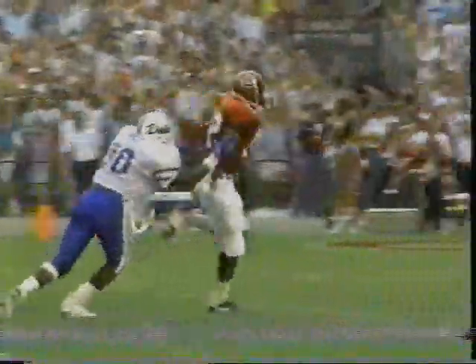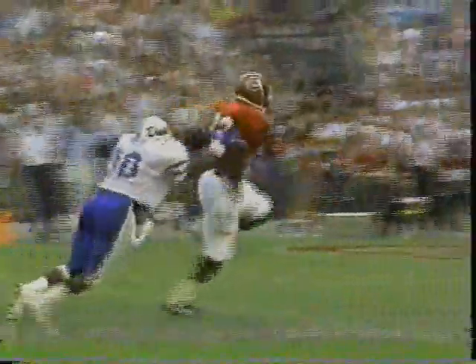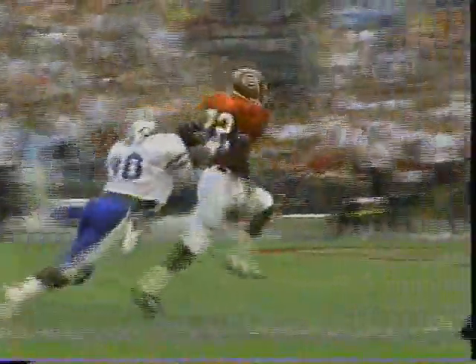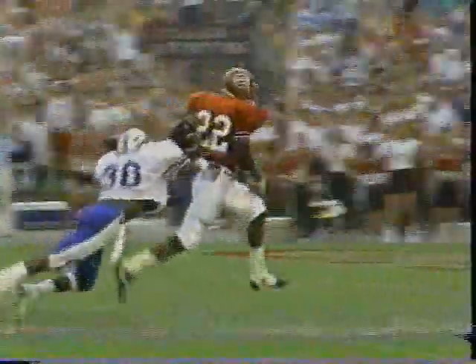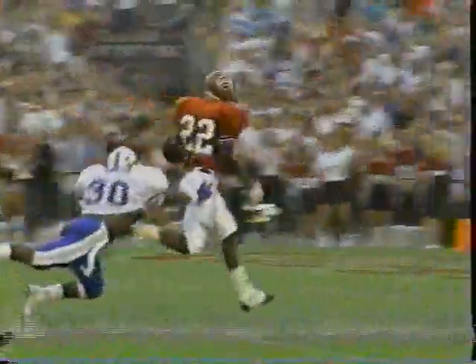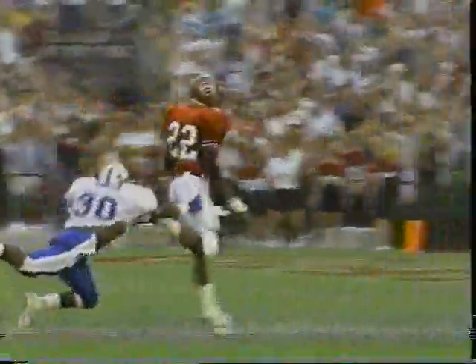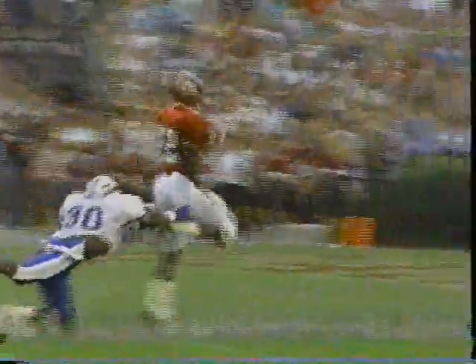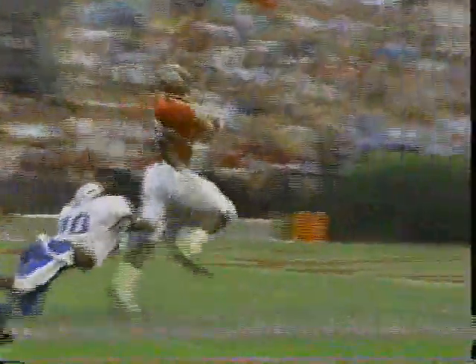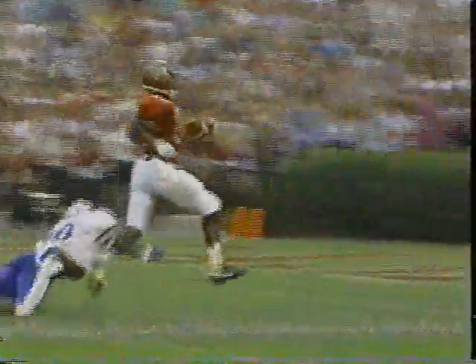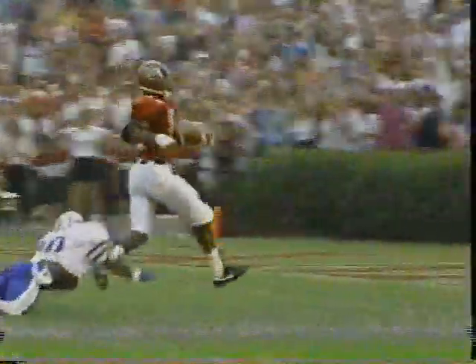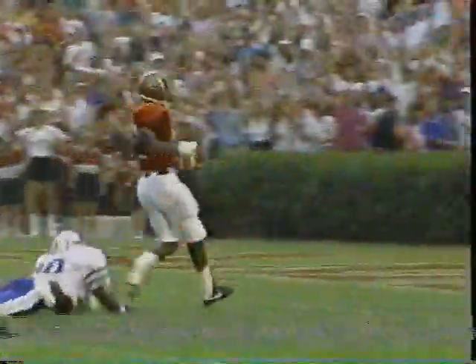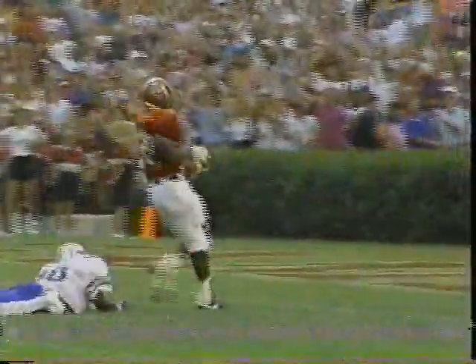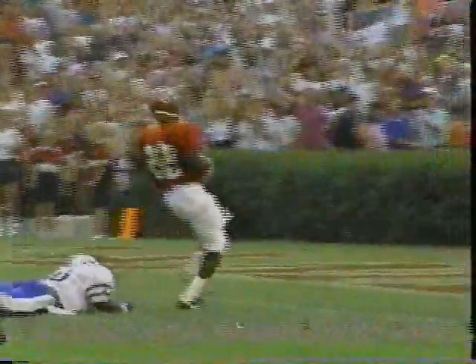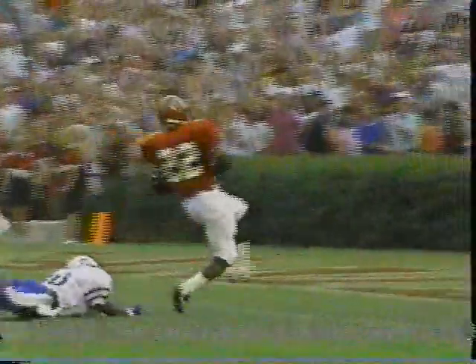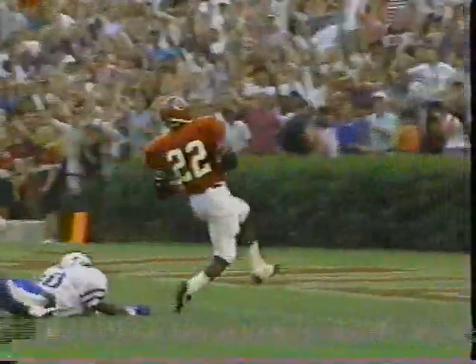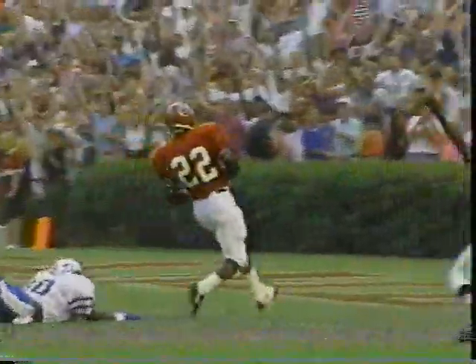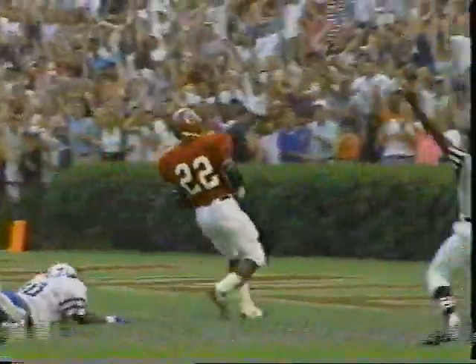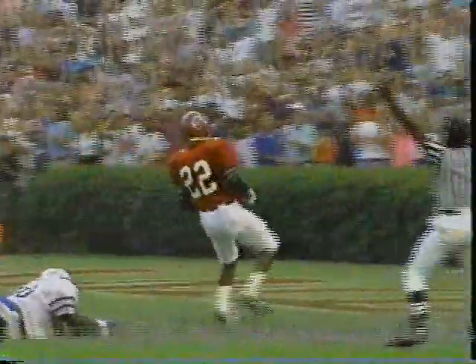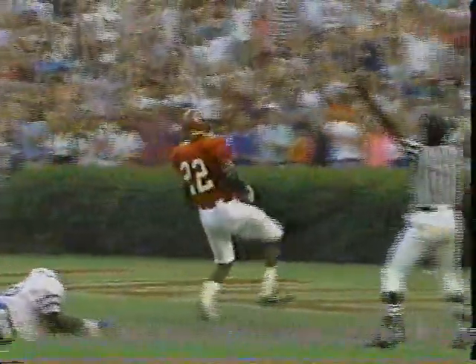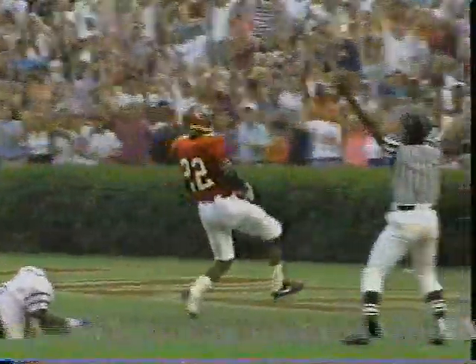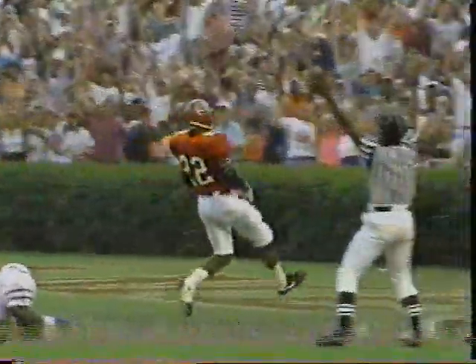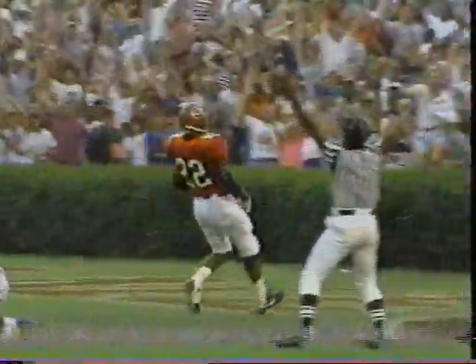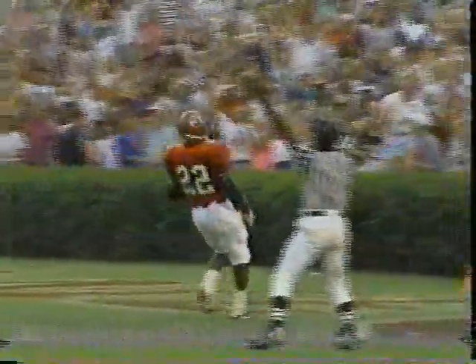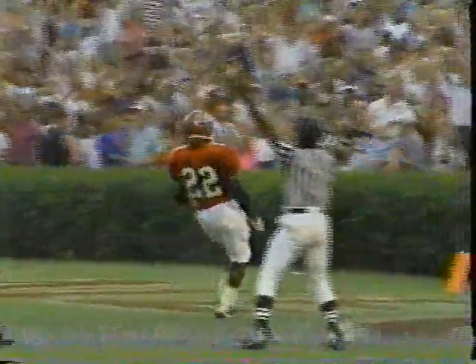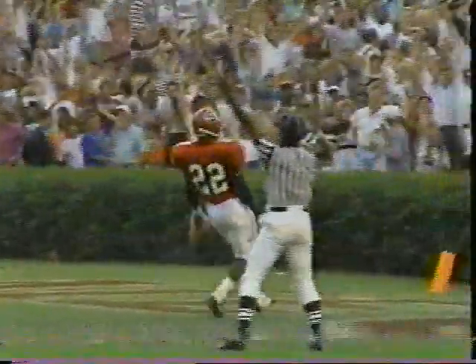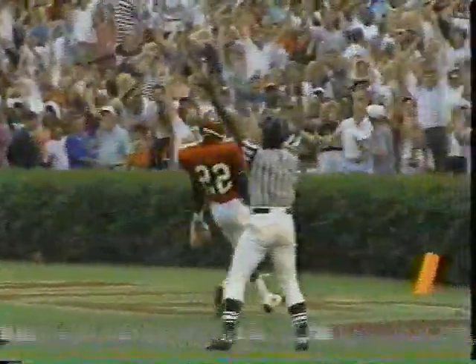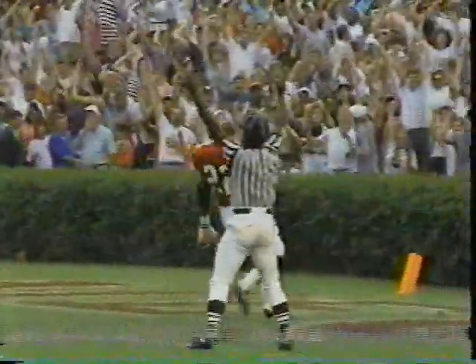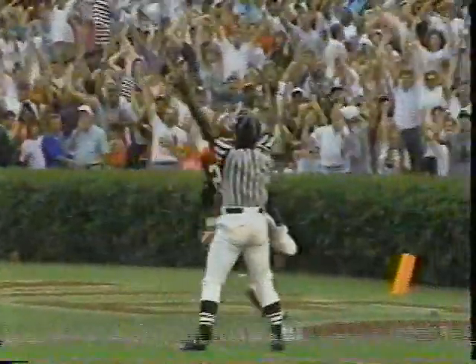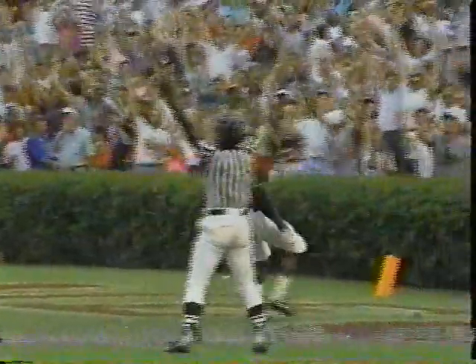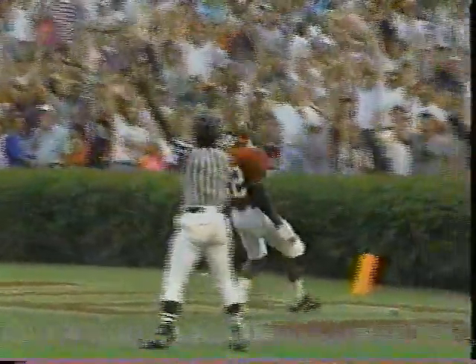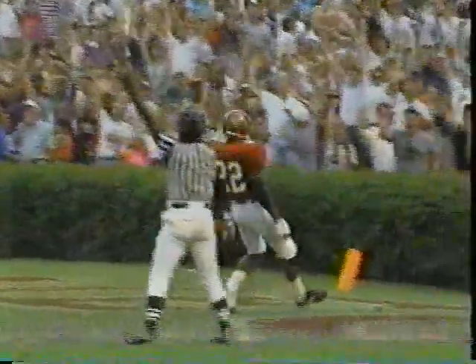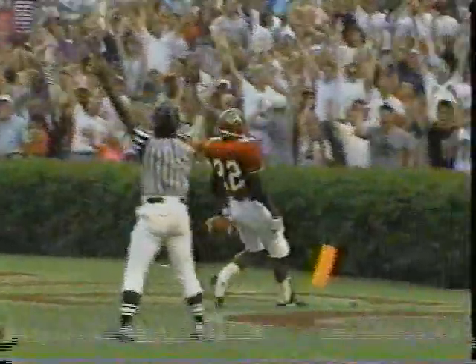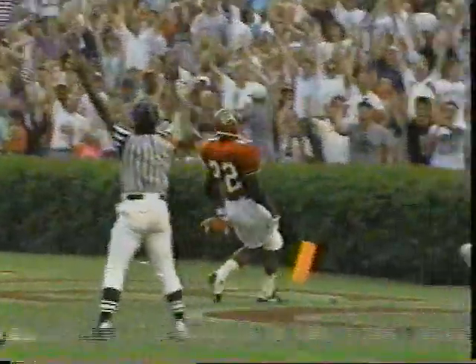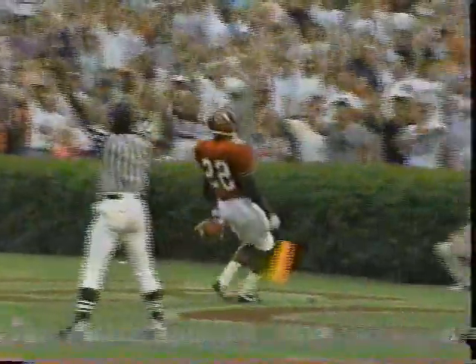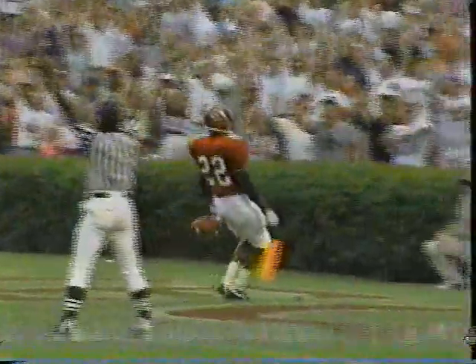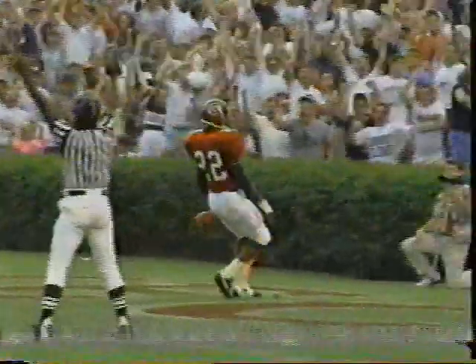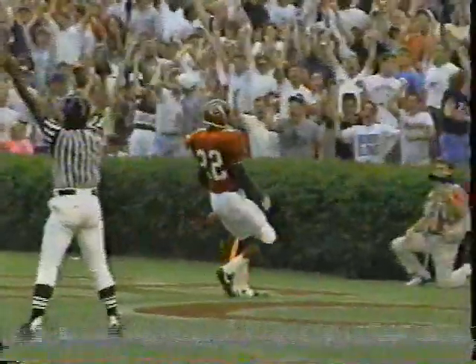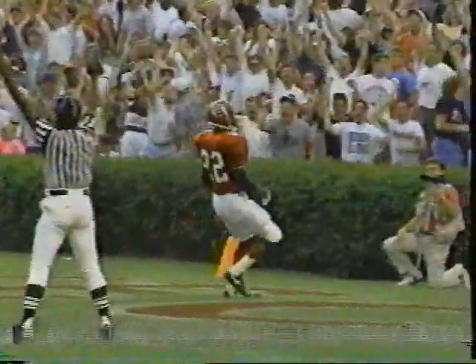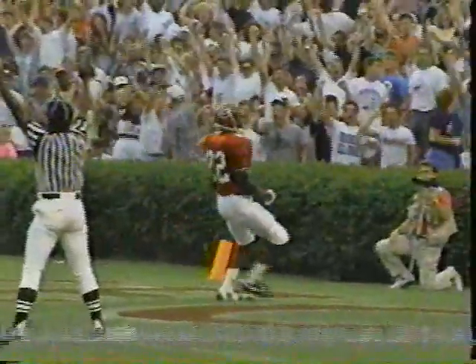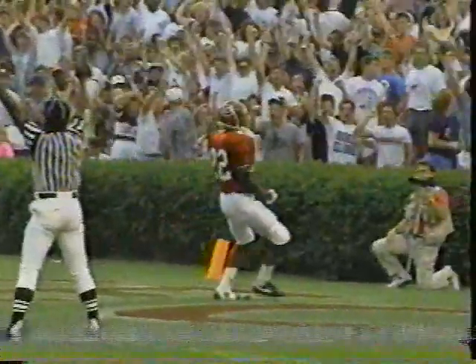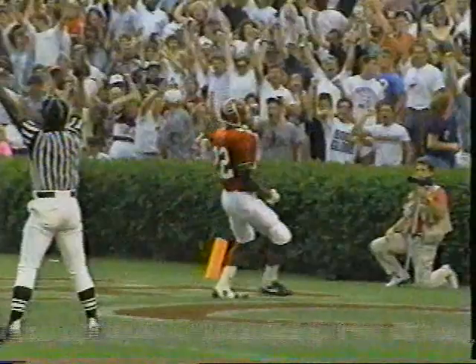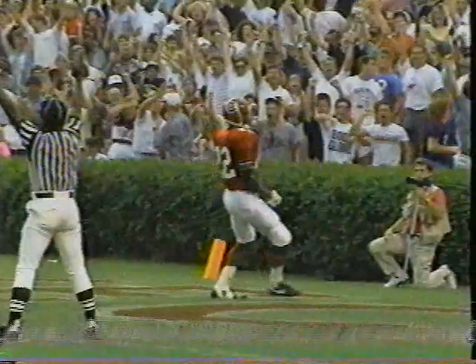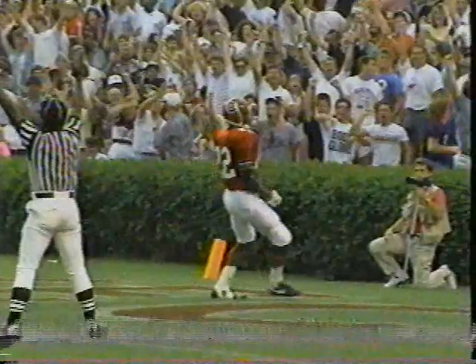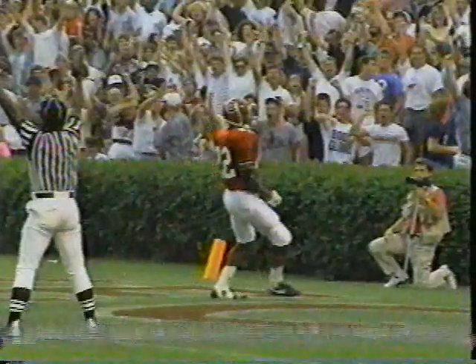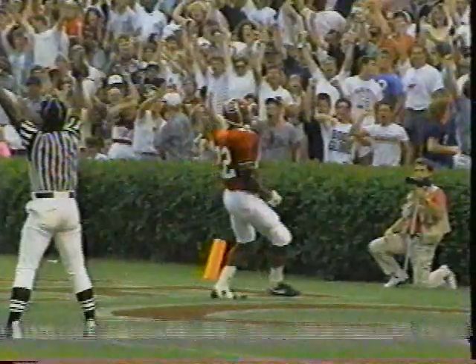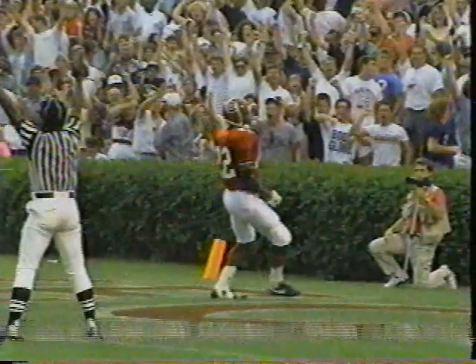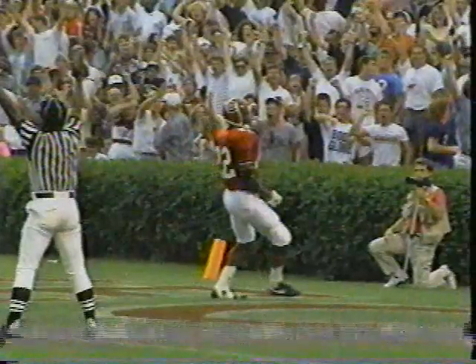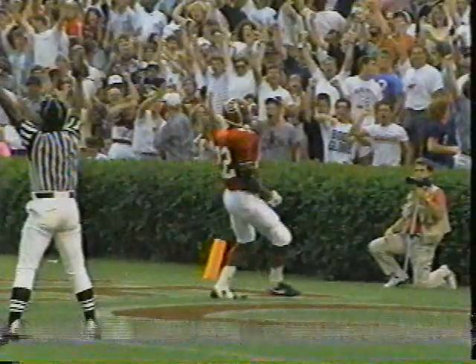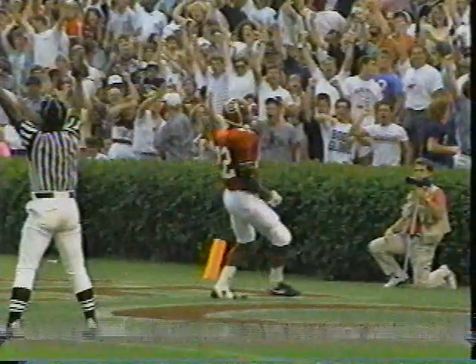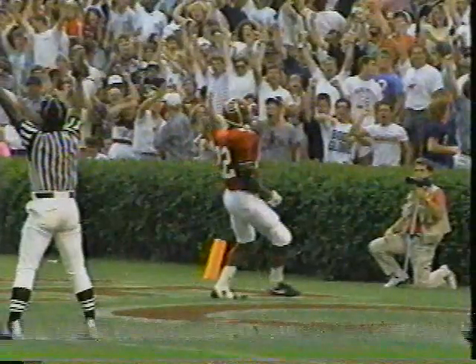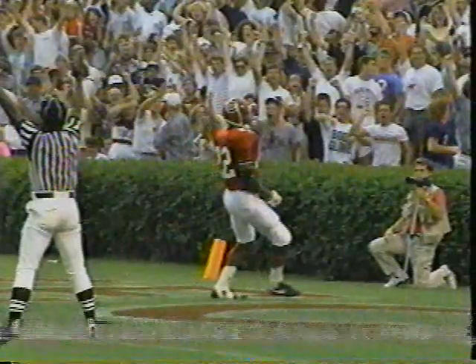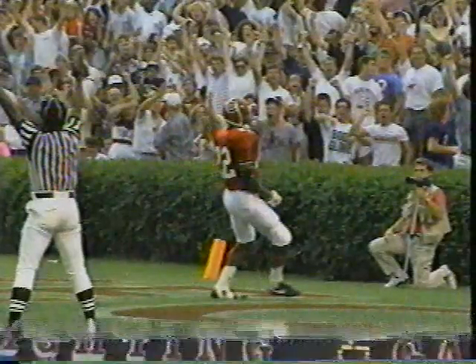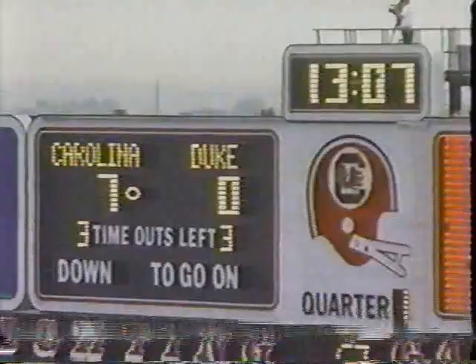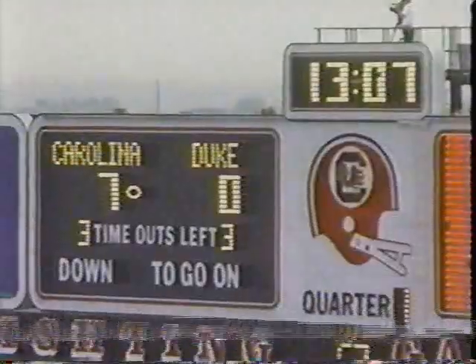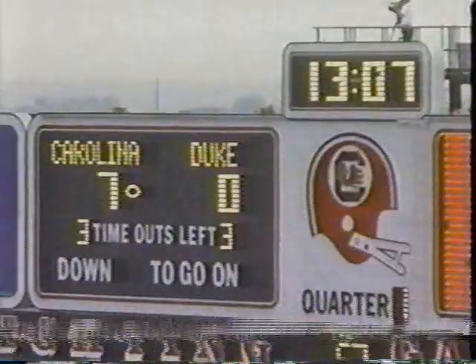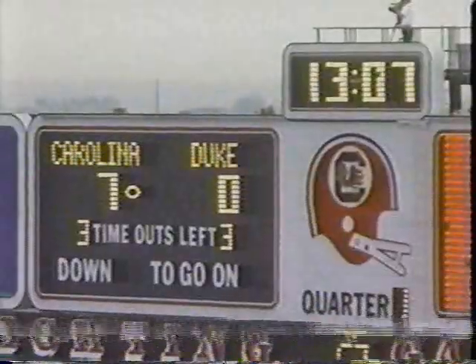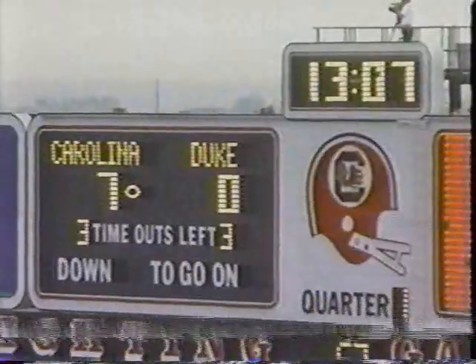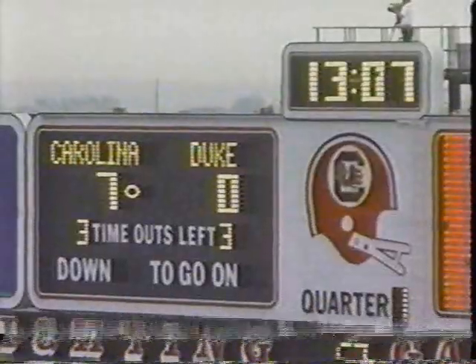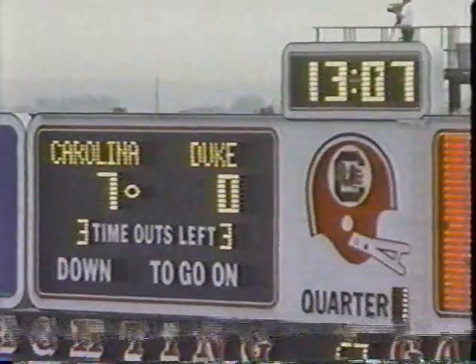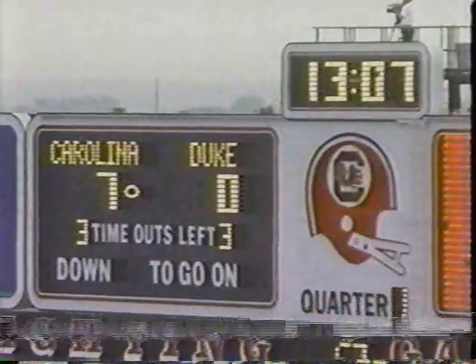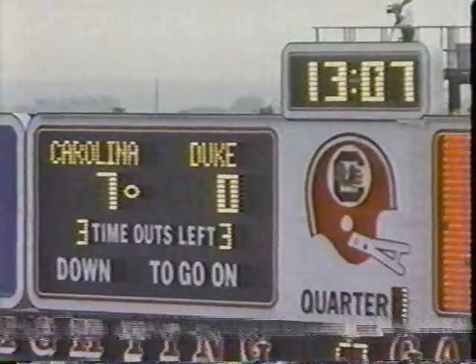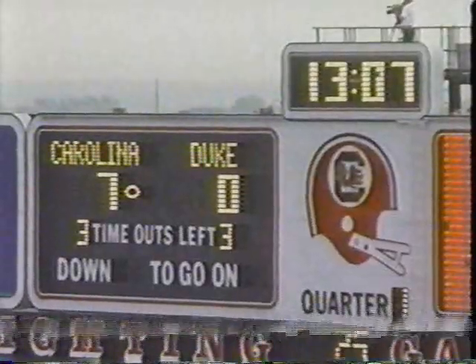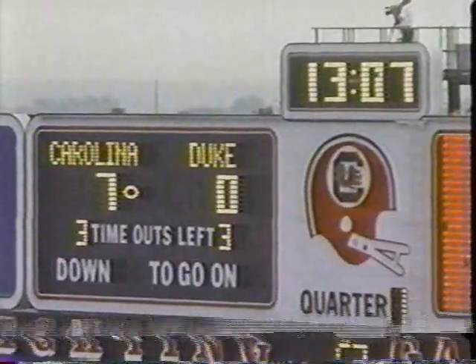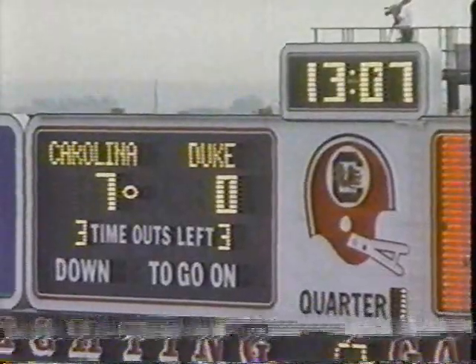Look at the quarterback down there making the last block — Todd Ellis downfield. That's a great team effort by our football team. Great run by Harold Green.